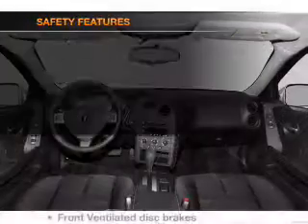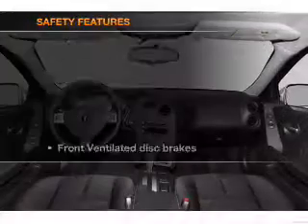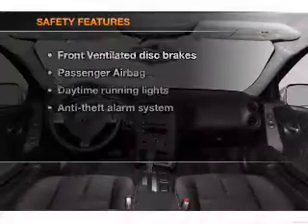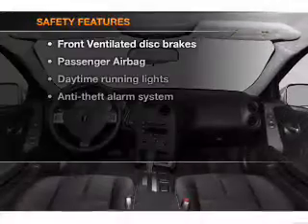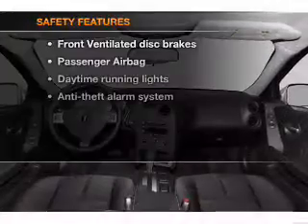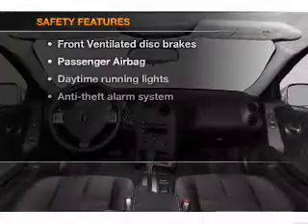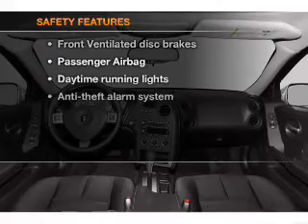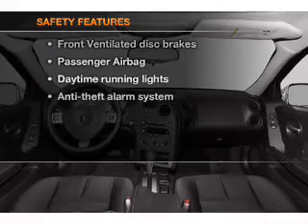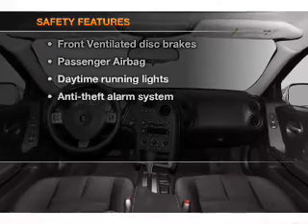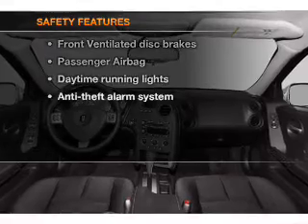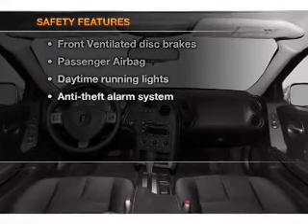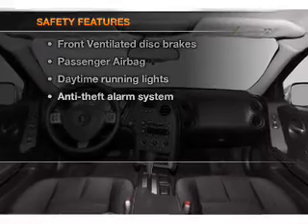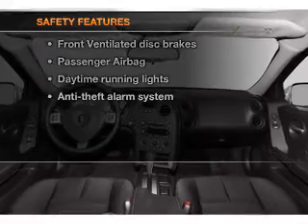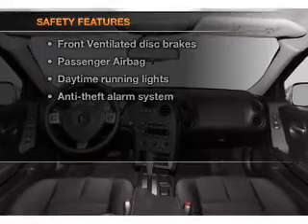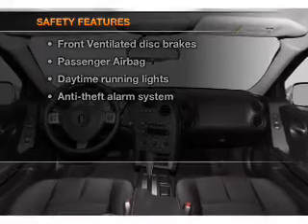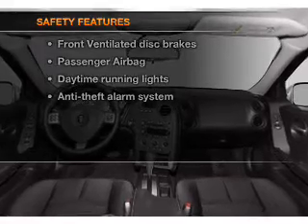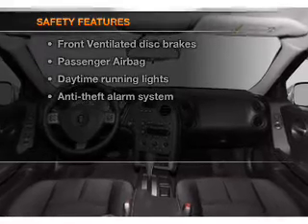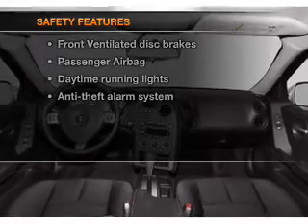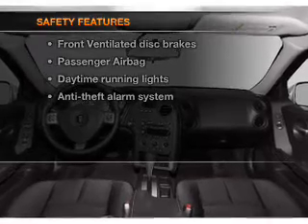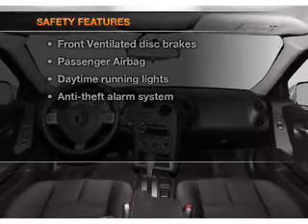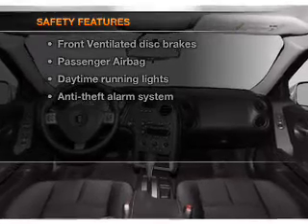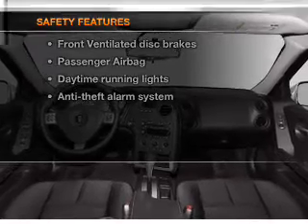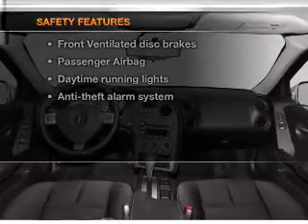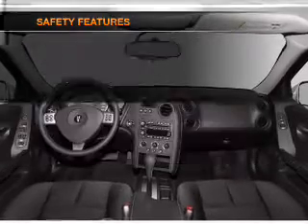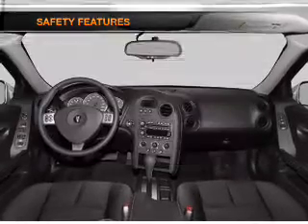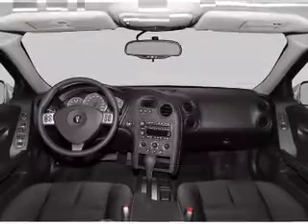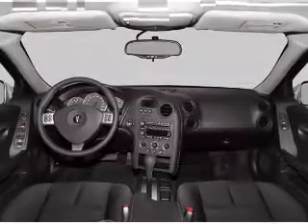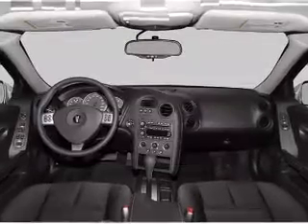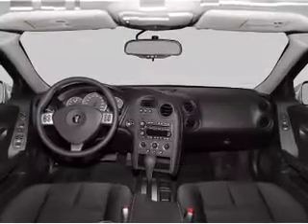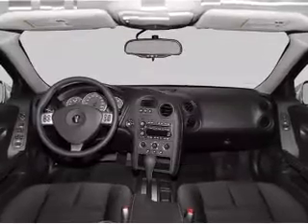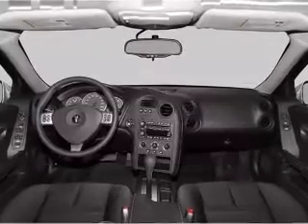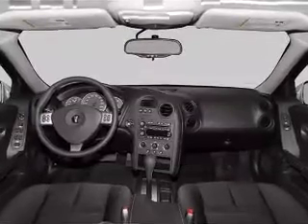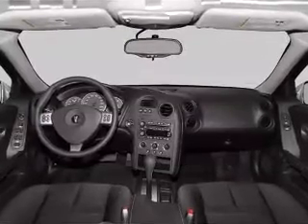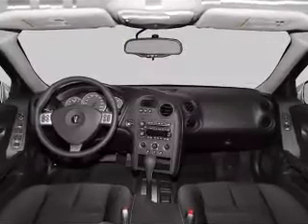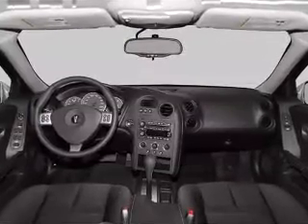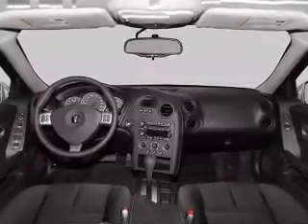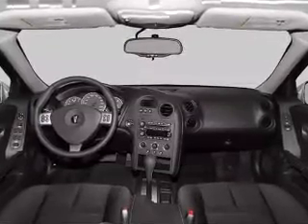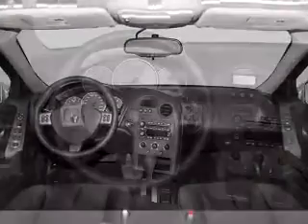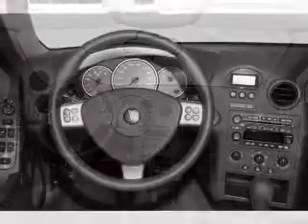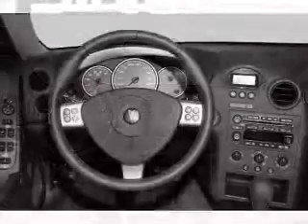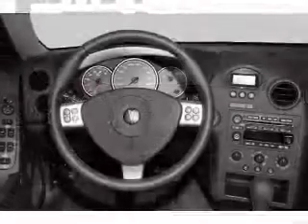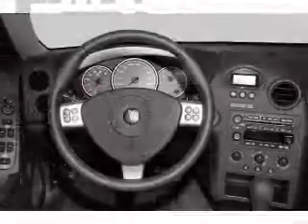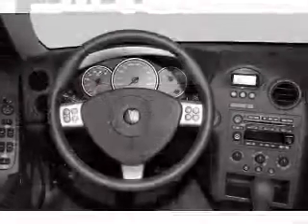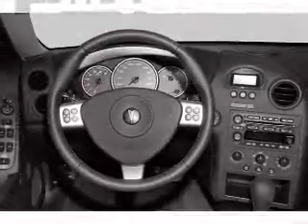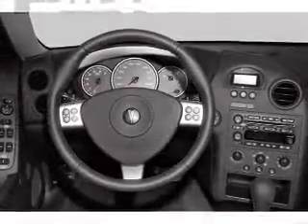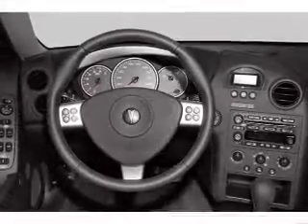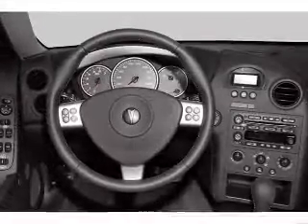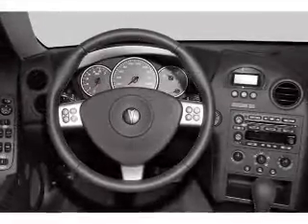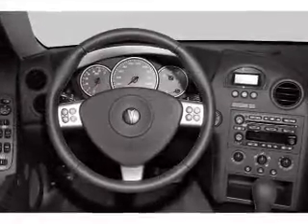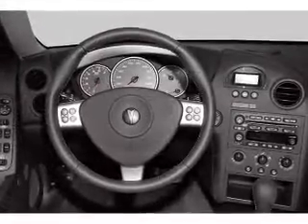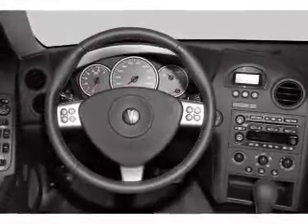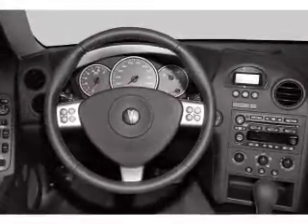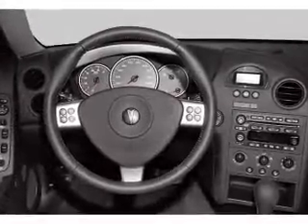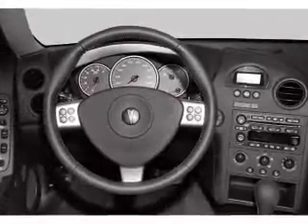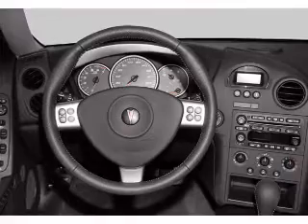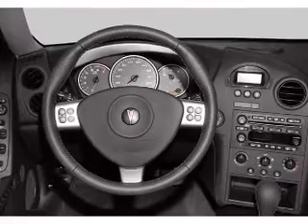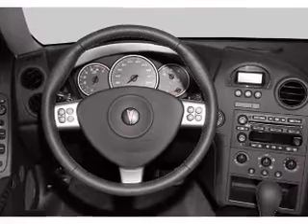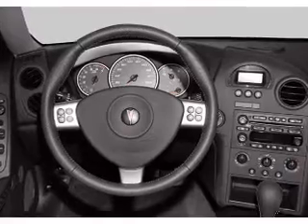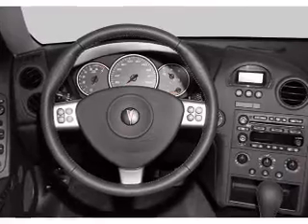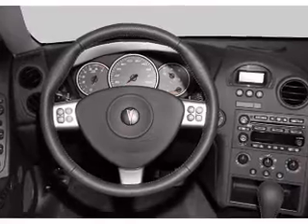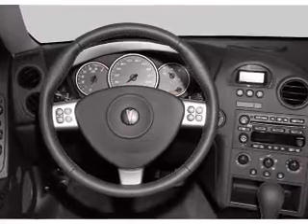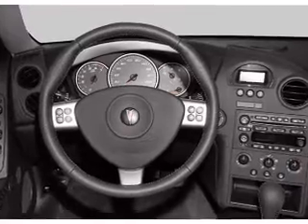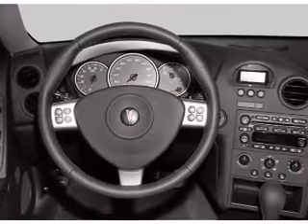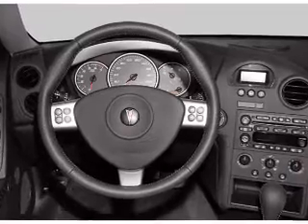And for your peace of mind, the following safety equipment is included: front ventilated disc brakes, passenger airbags, and daytime running lights.